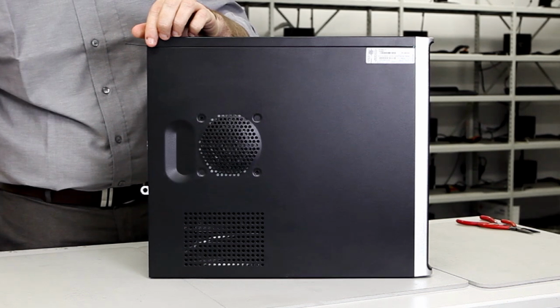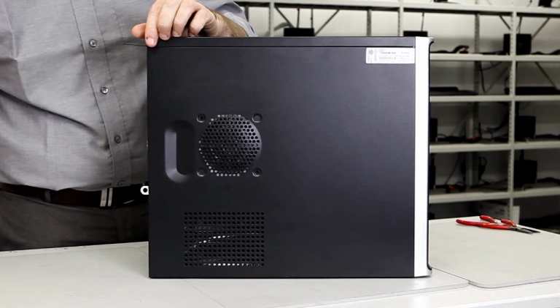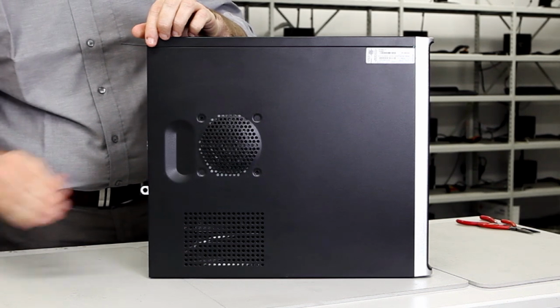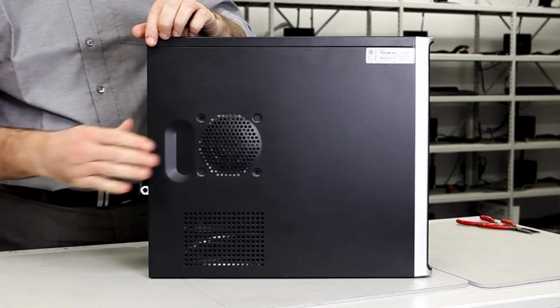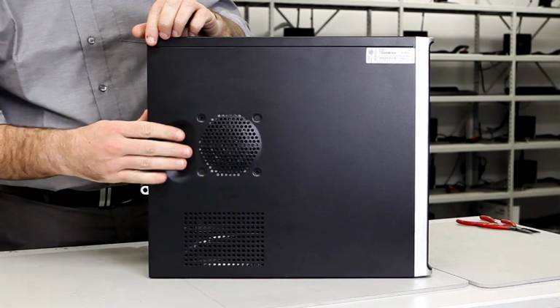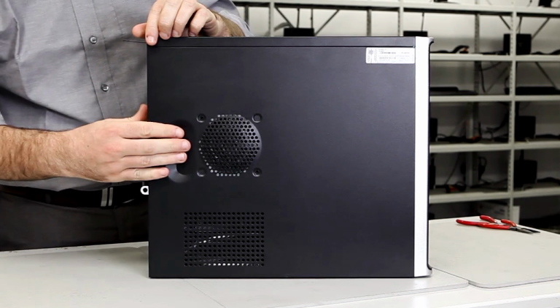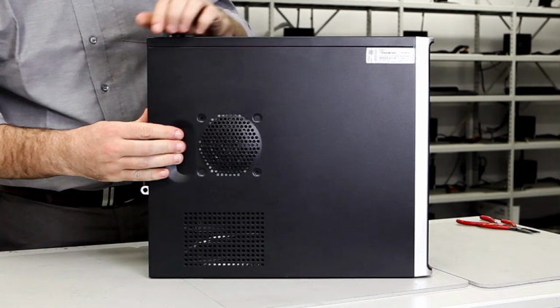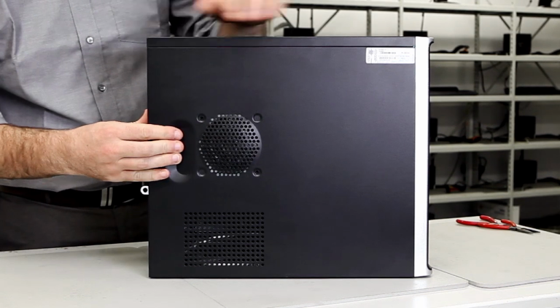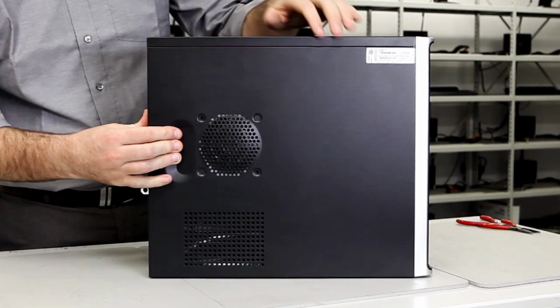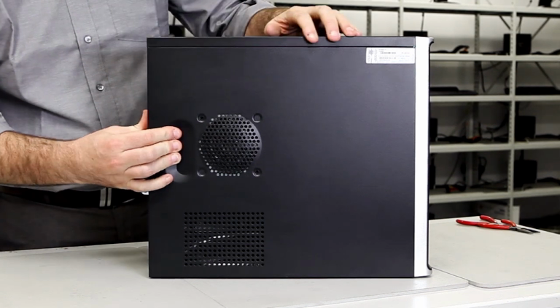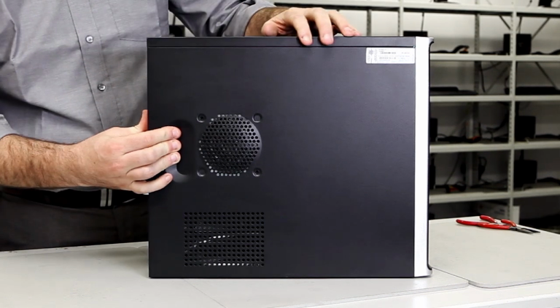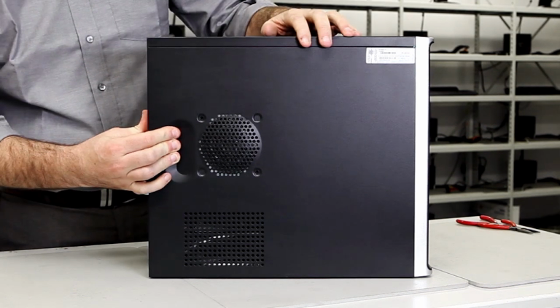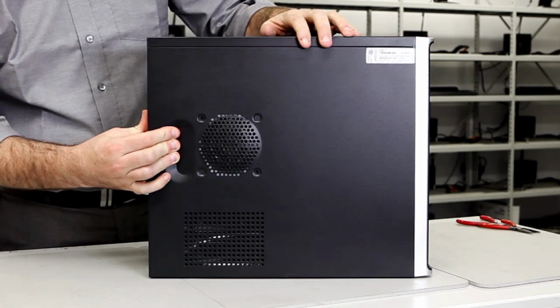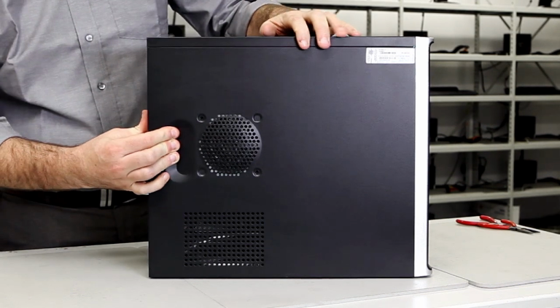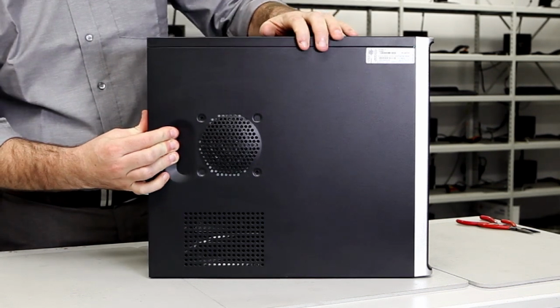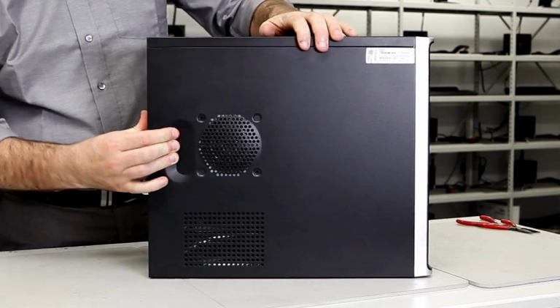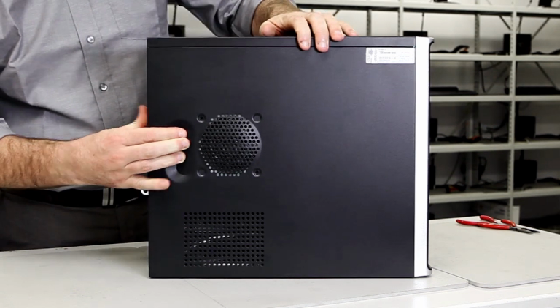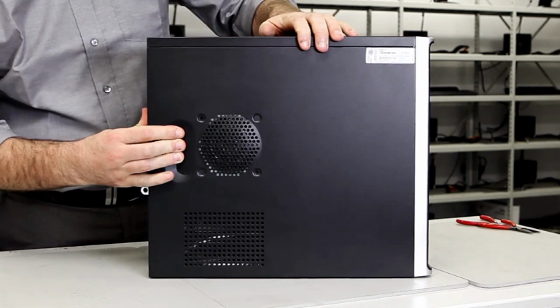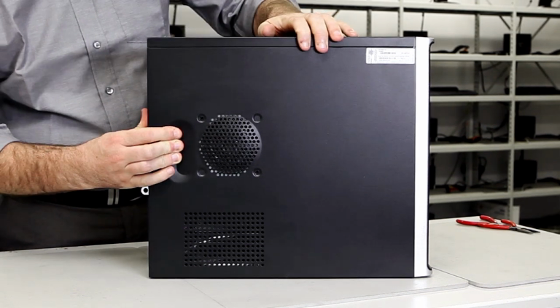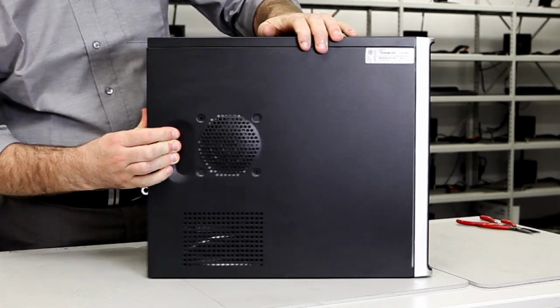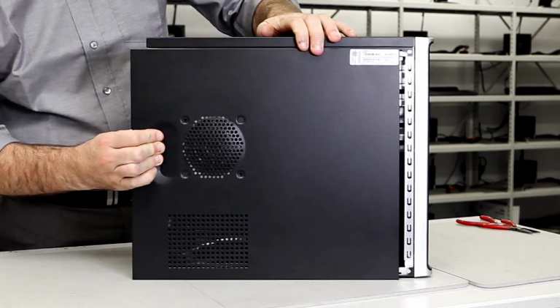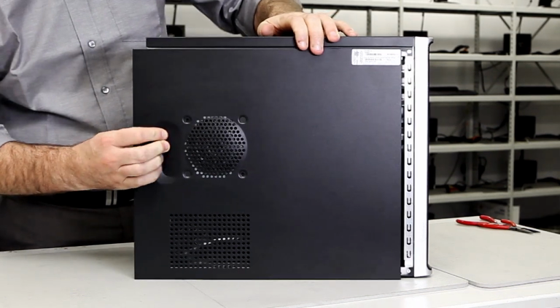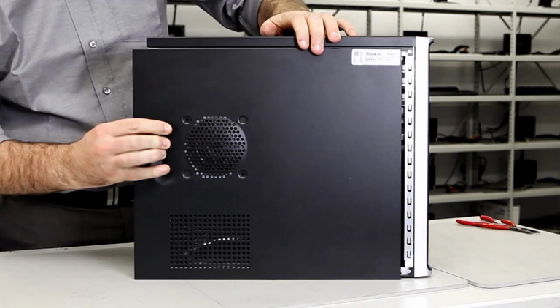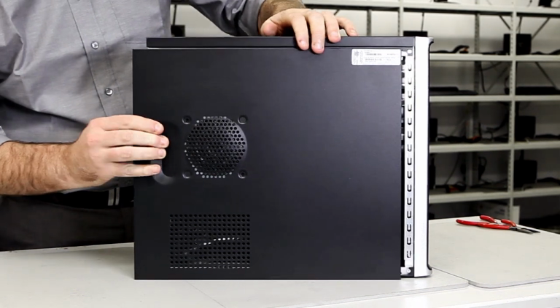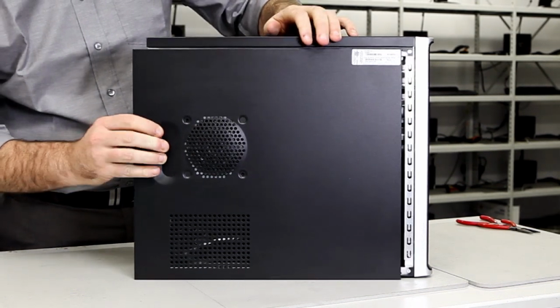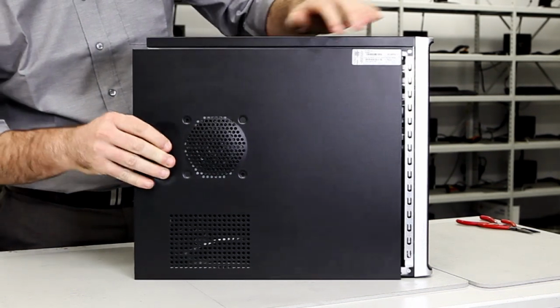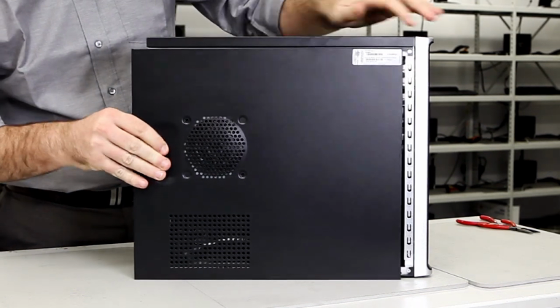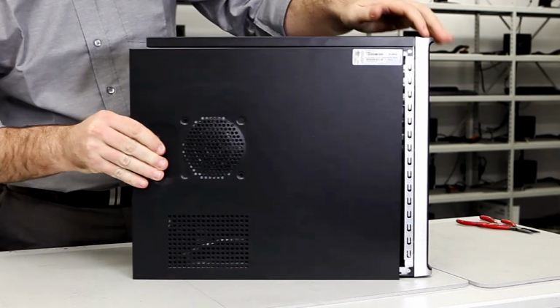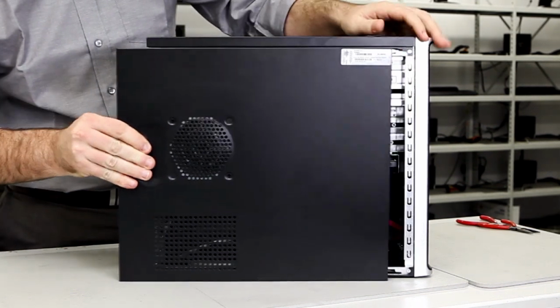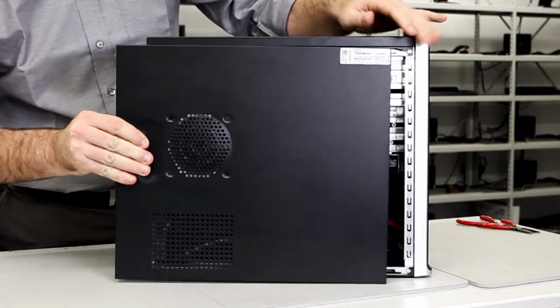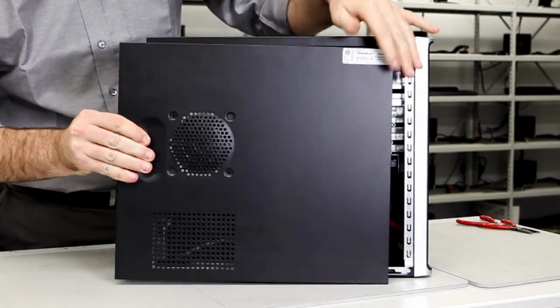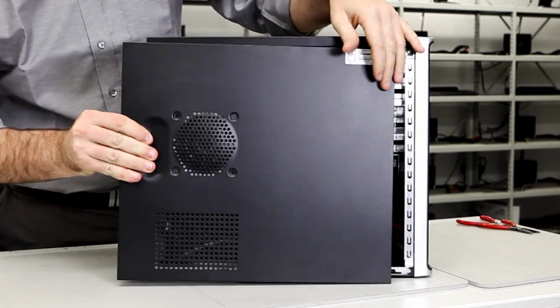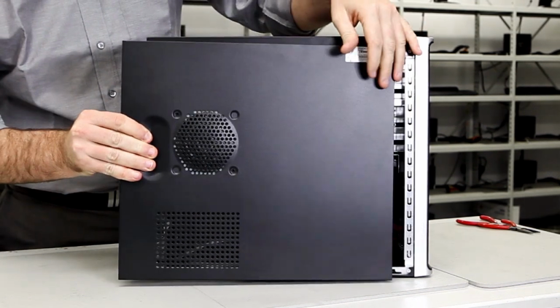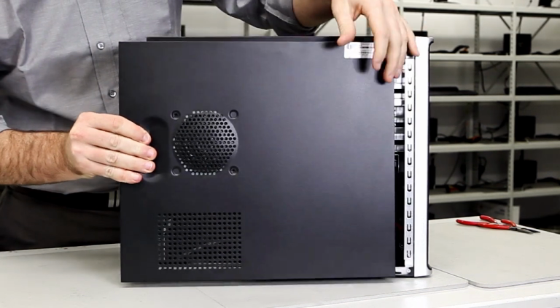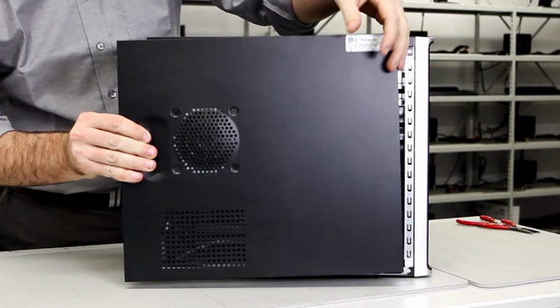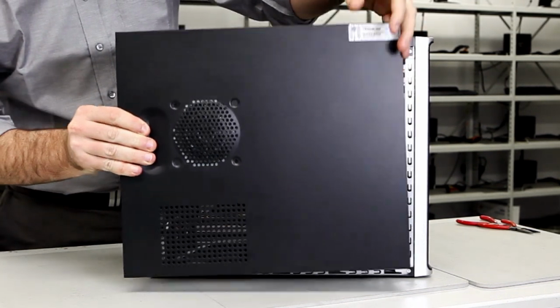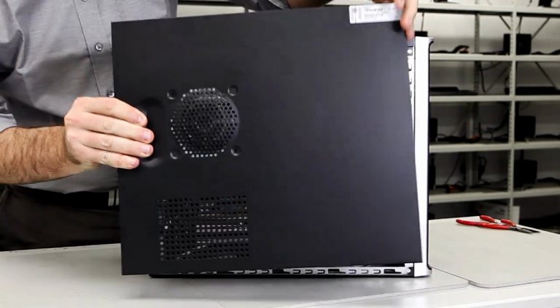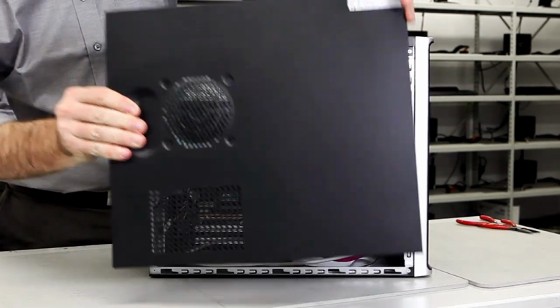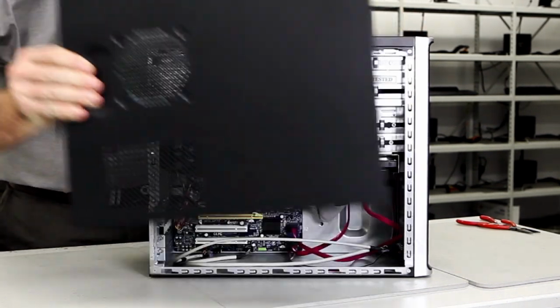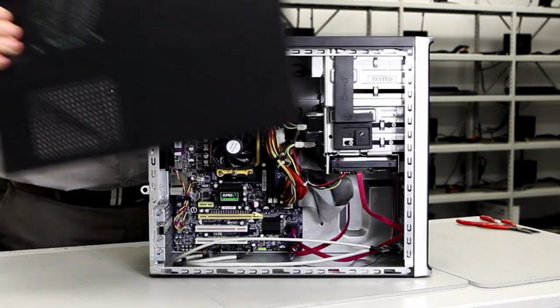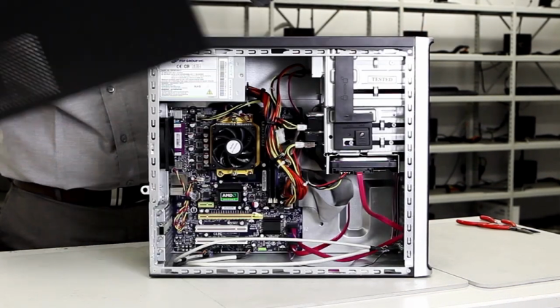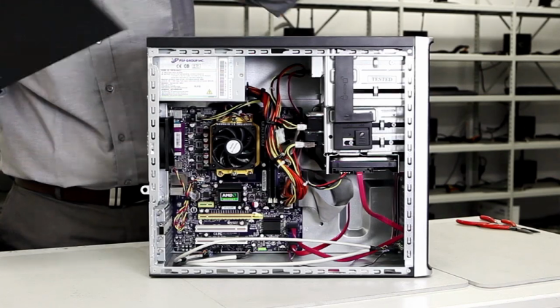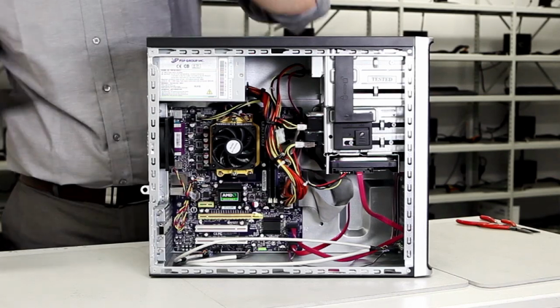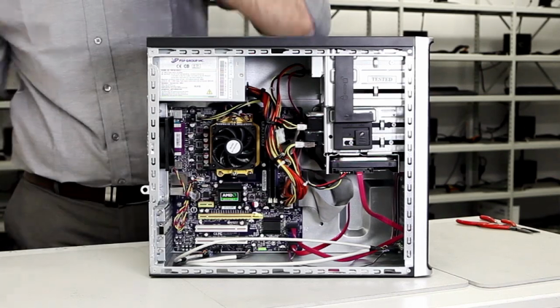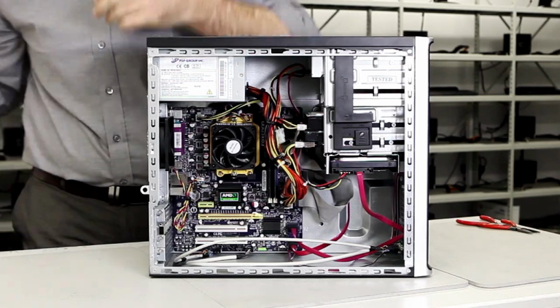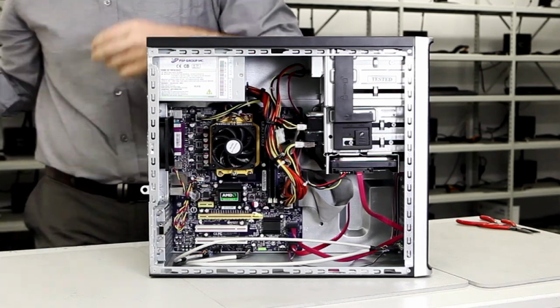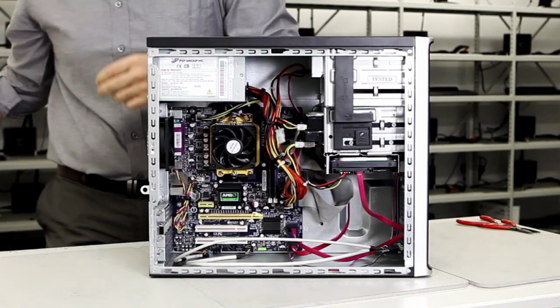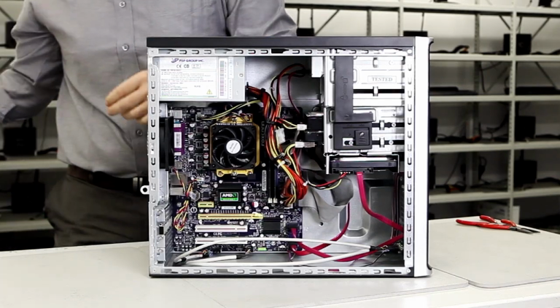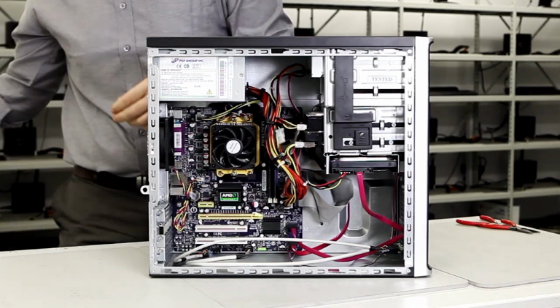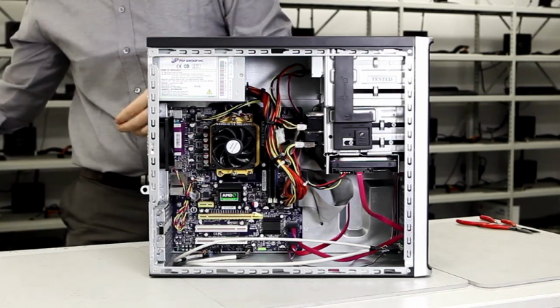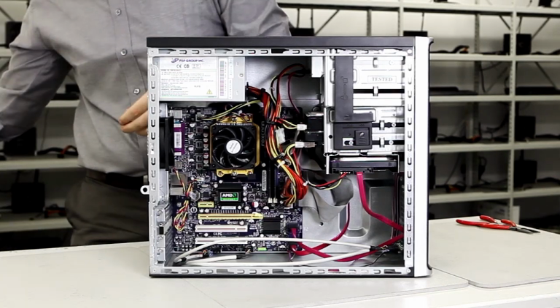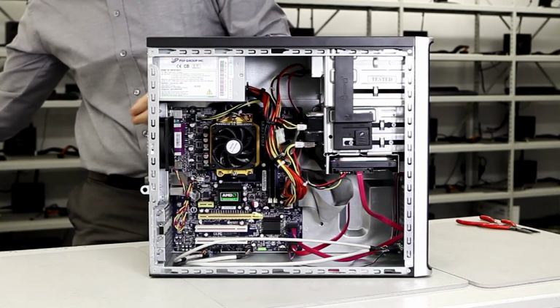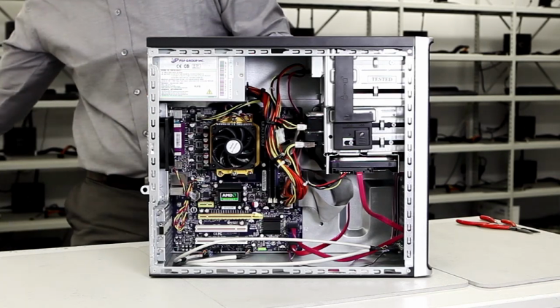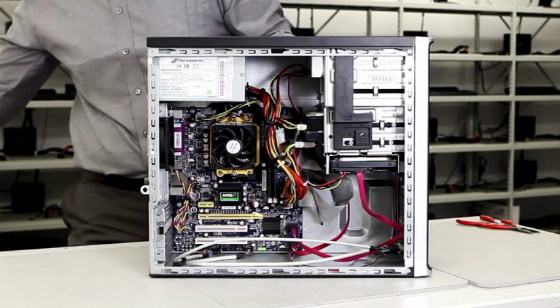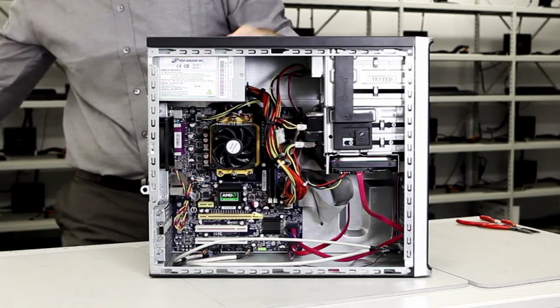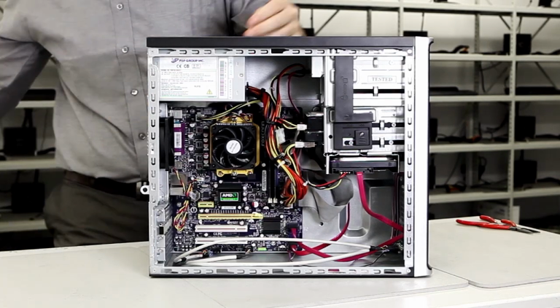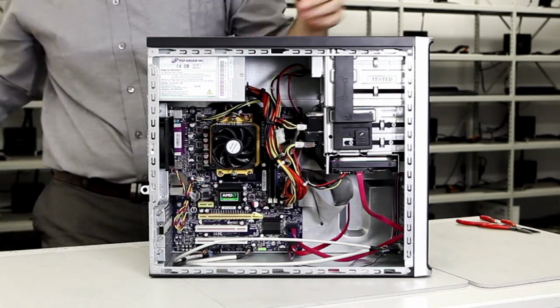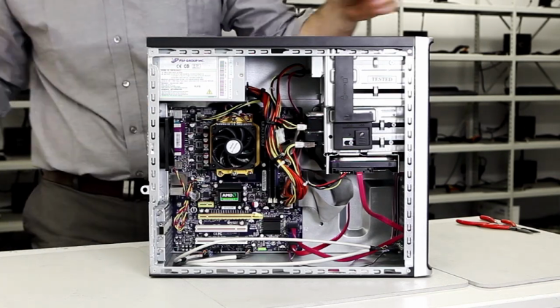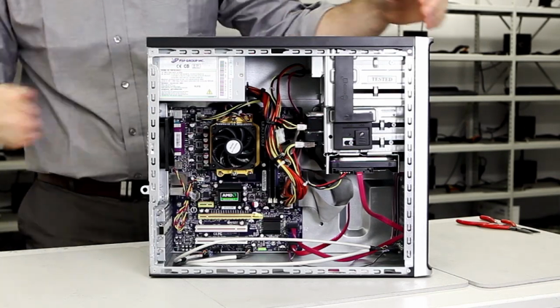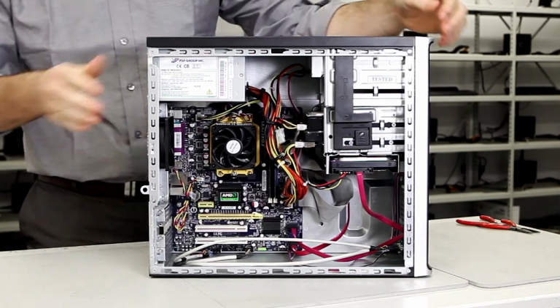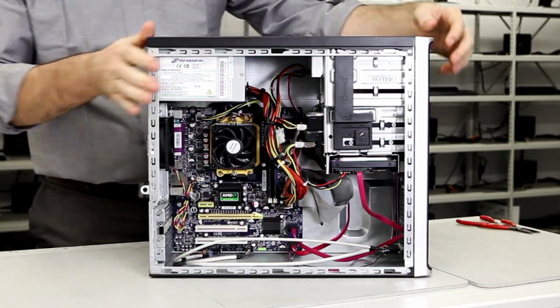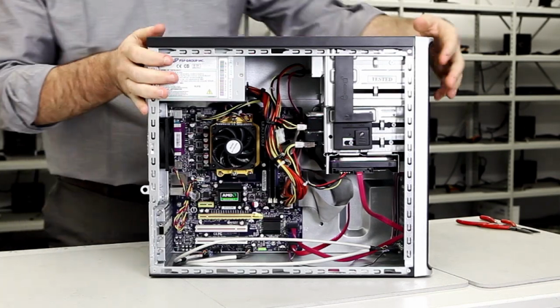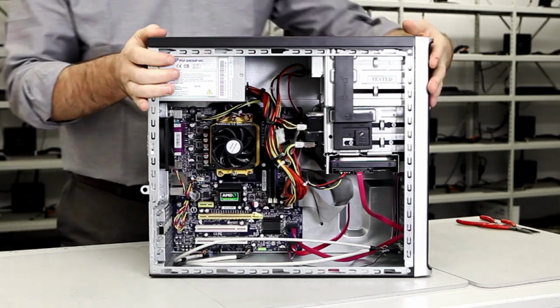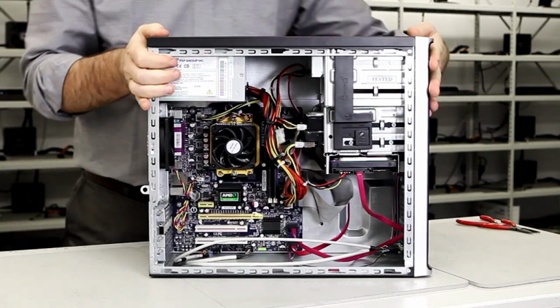Before fitting your motherboard bundle into your case, you'll need to remove your old motherboard. If you're using a new case, you can skip this step.